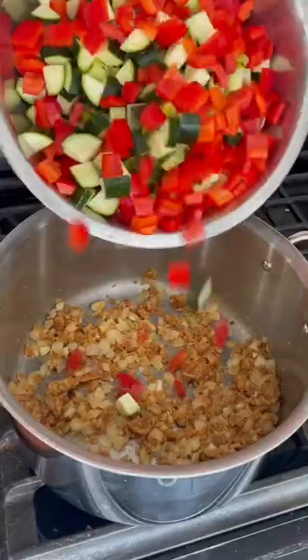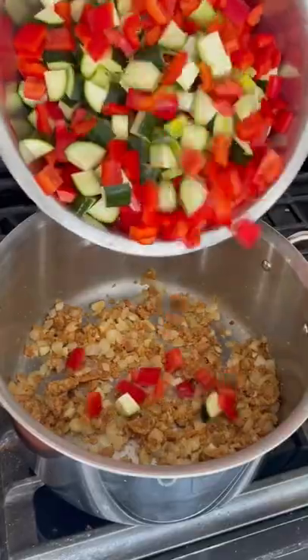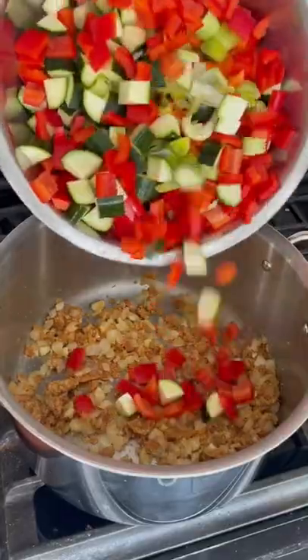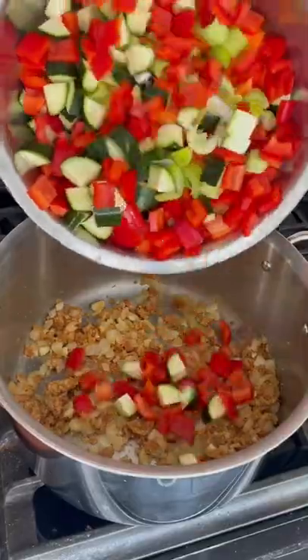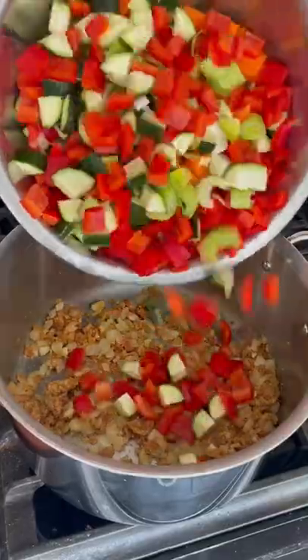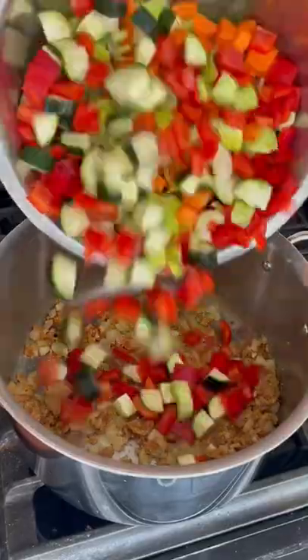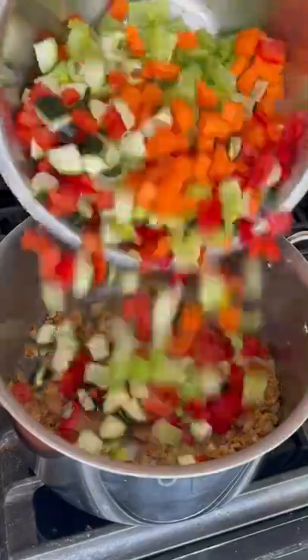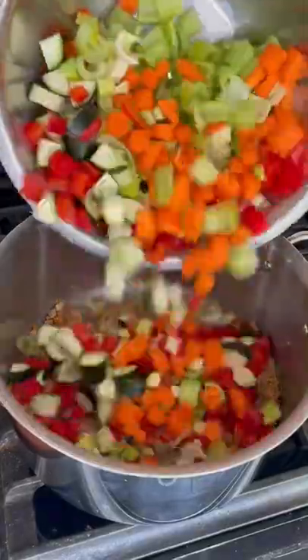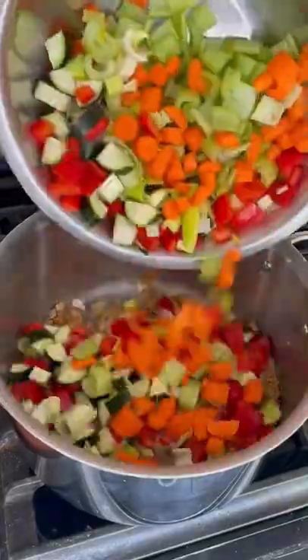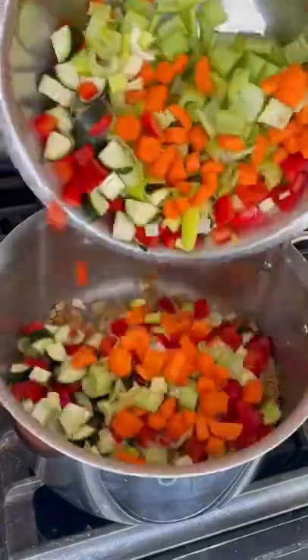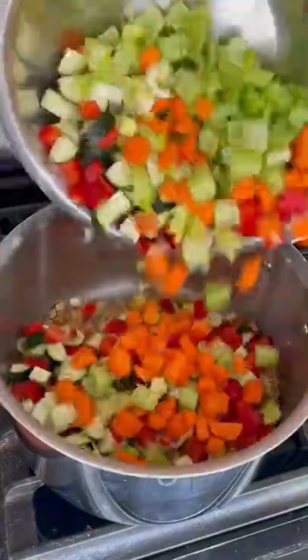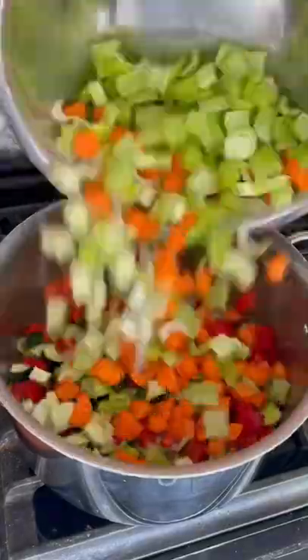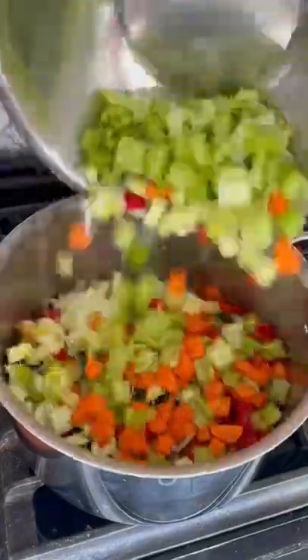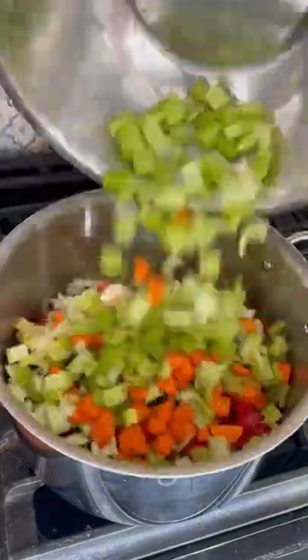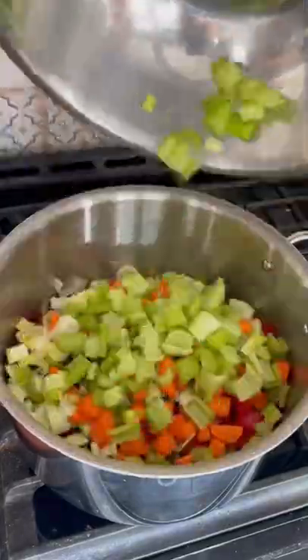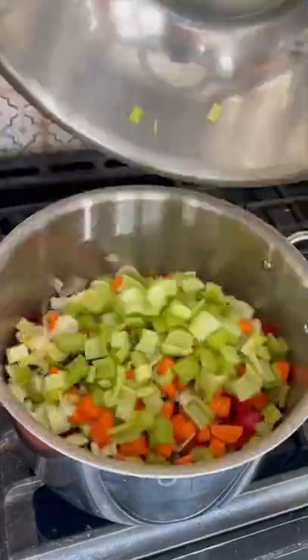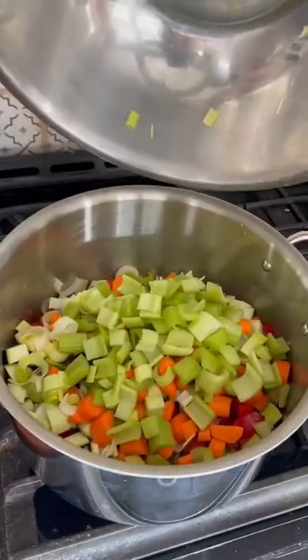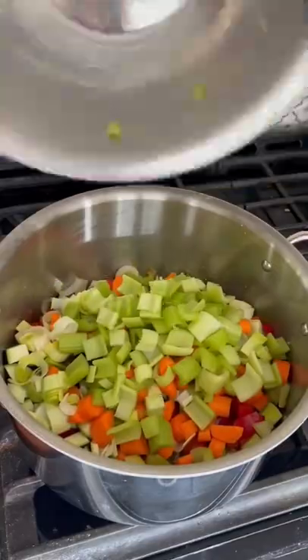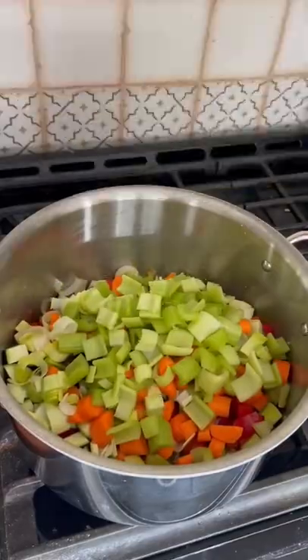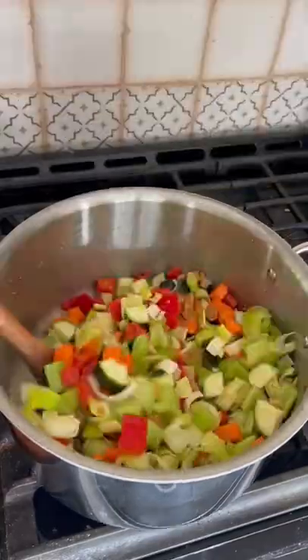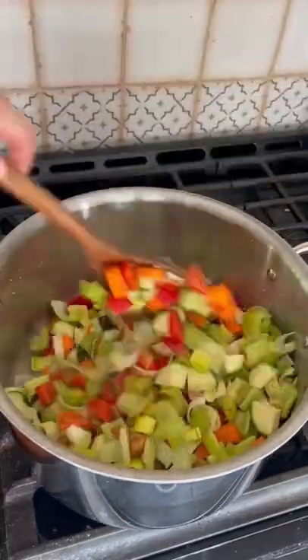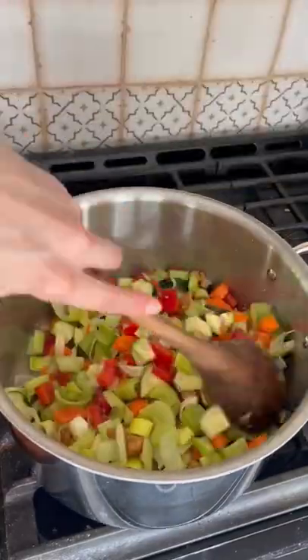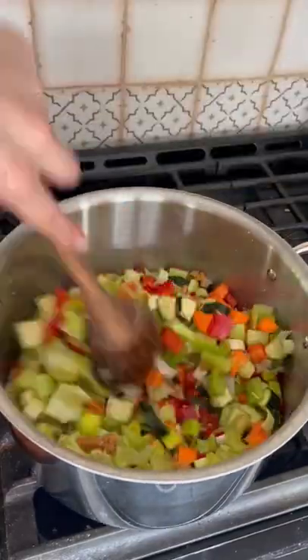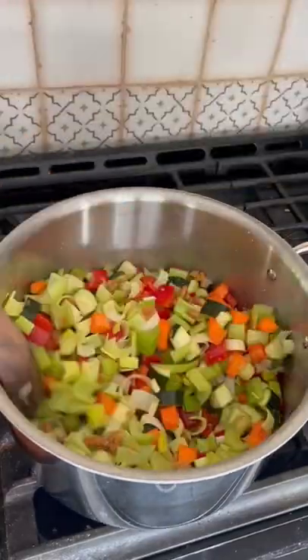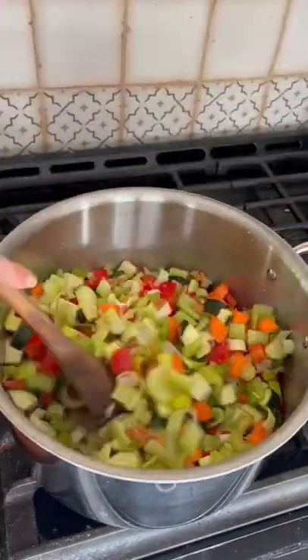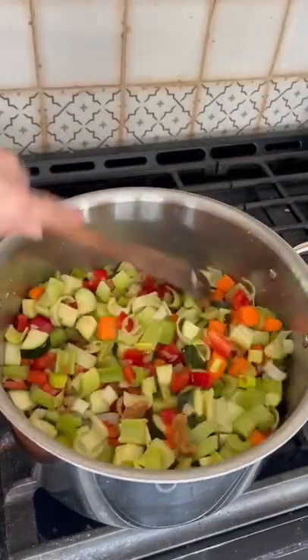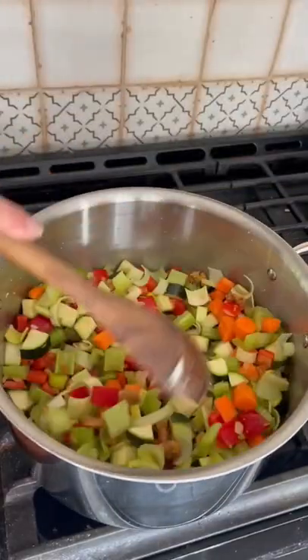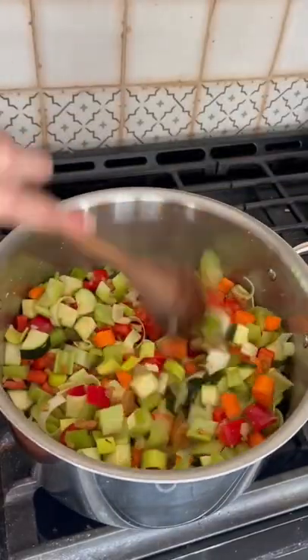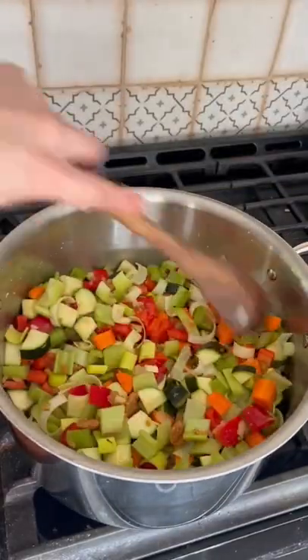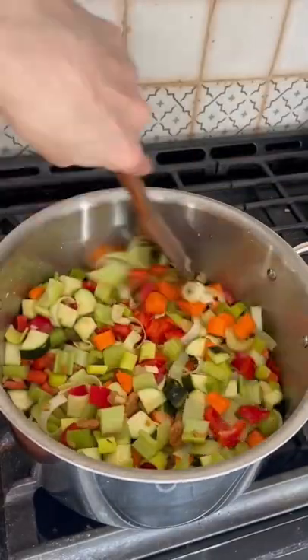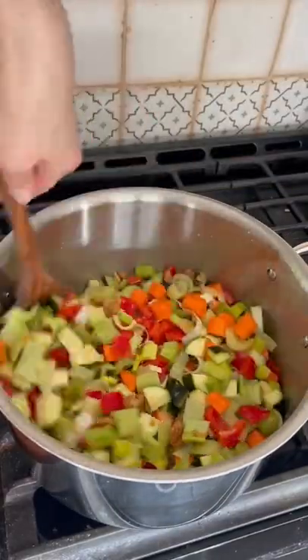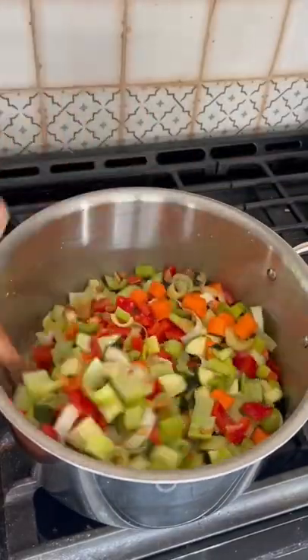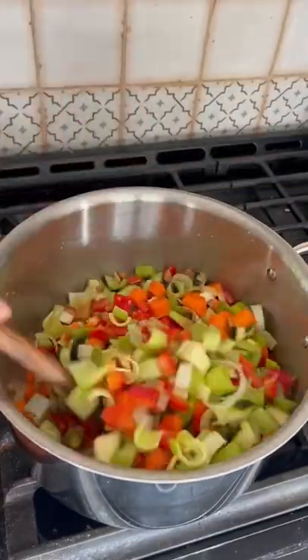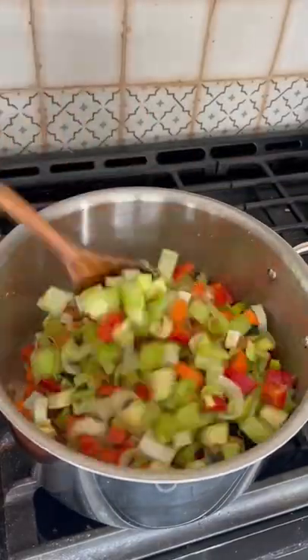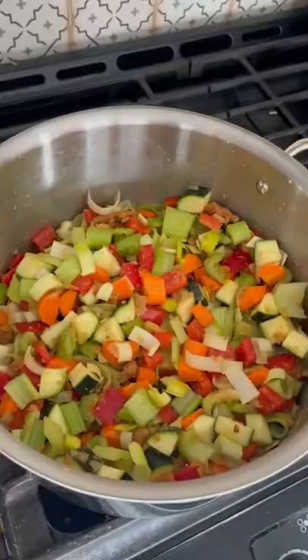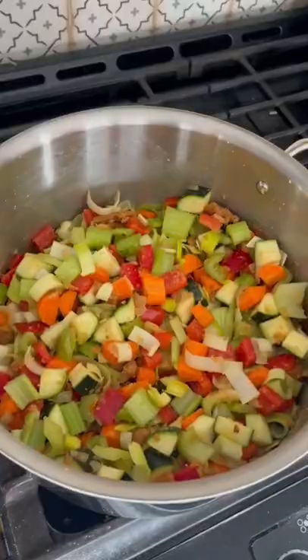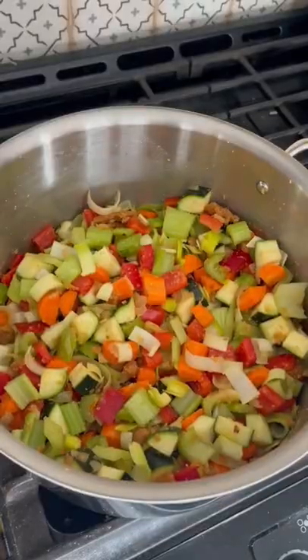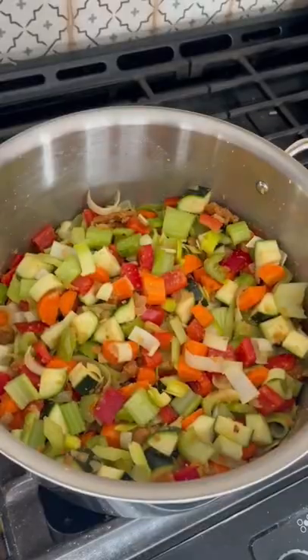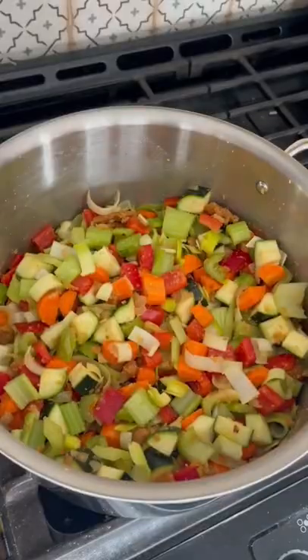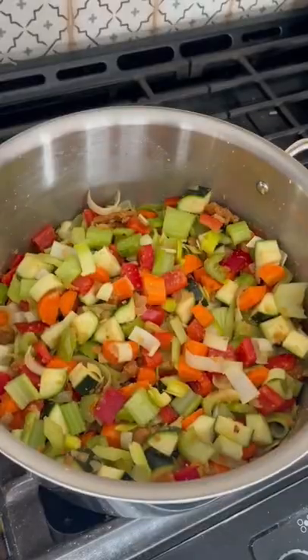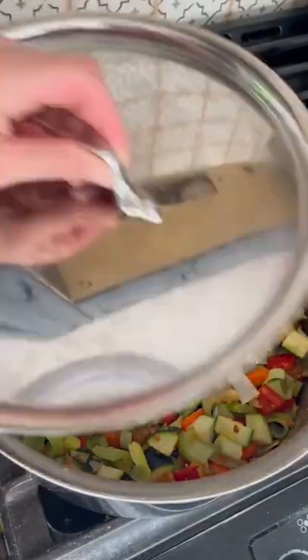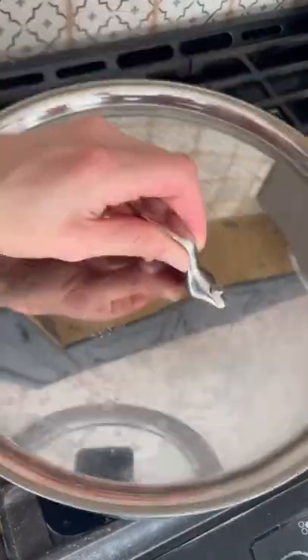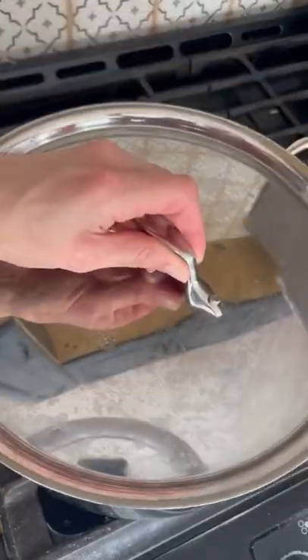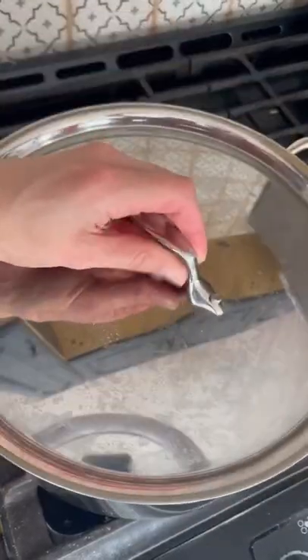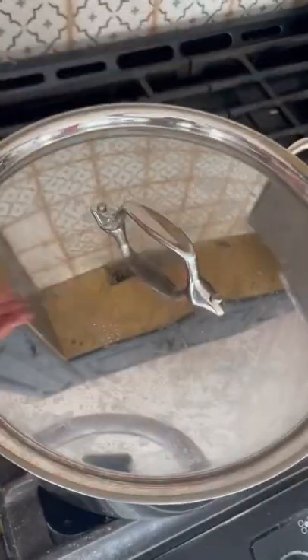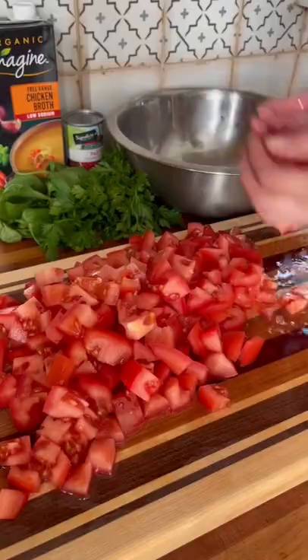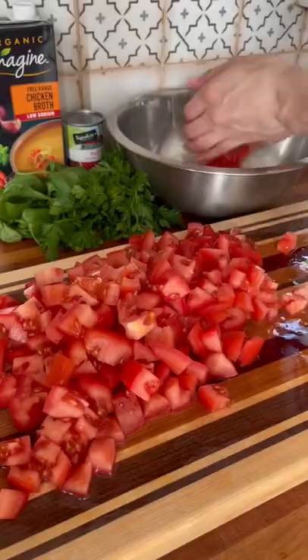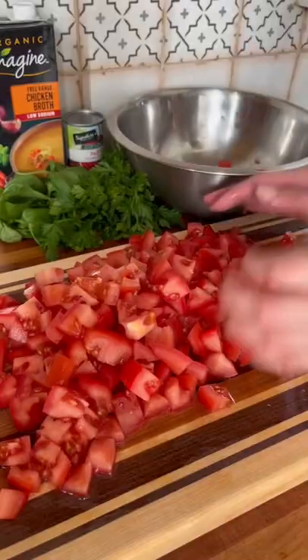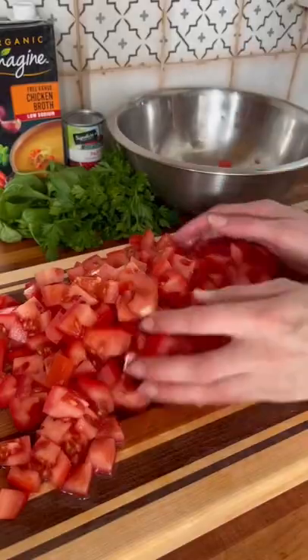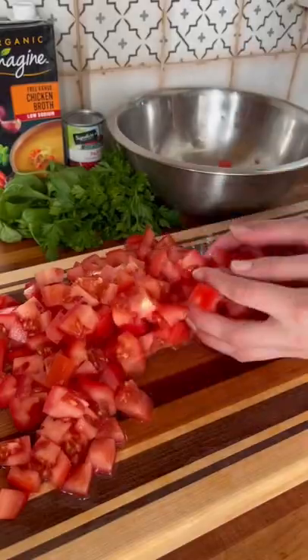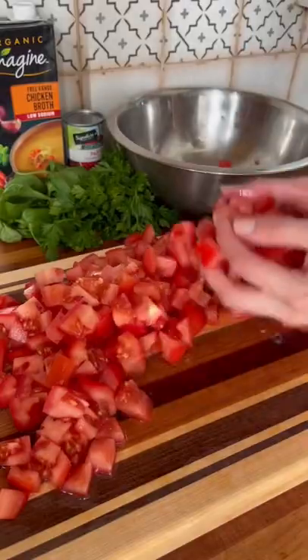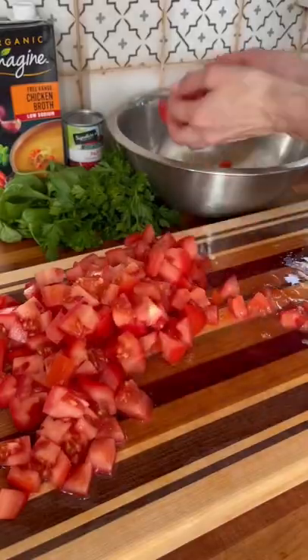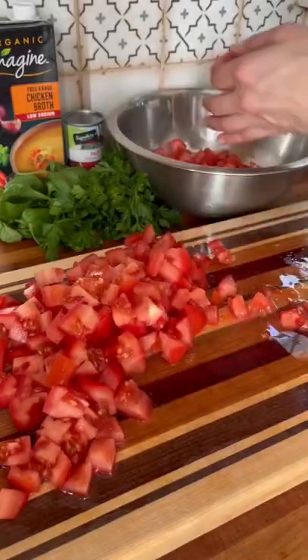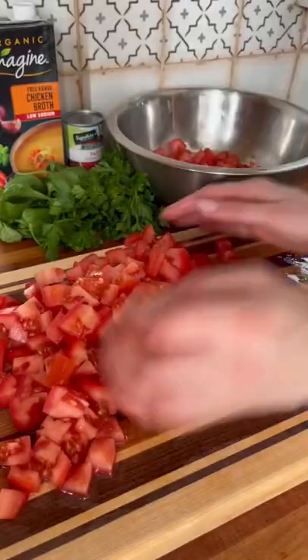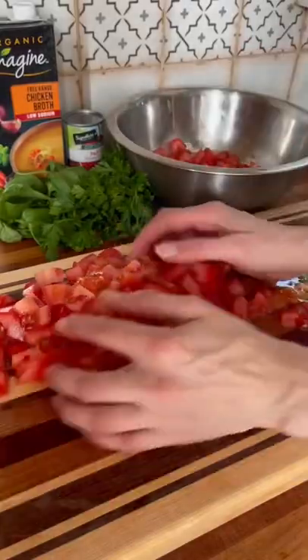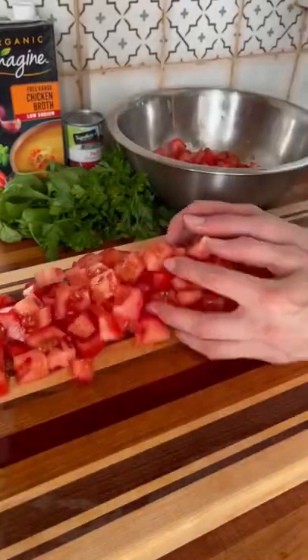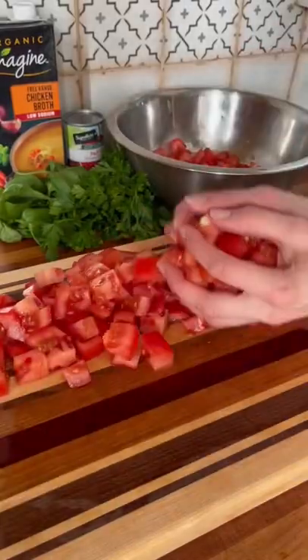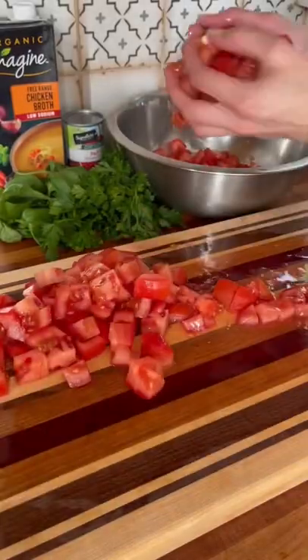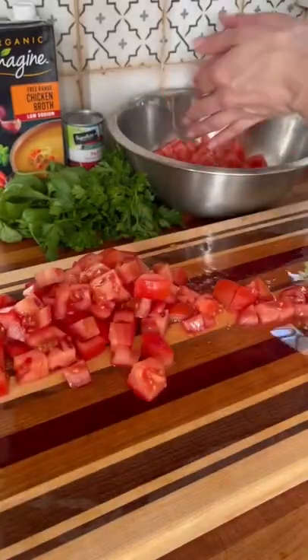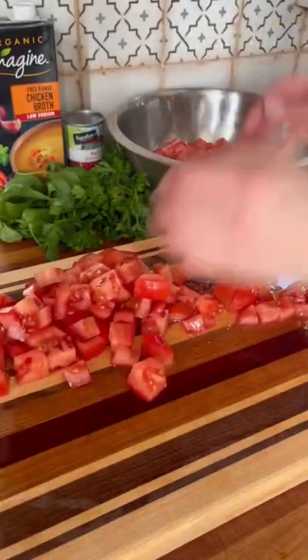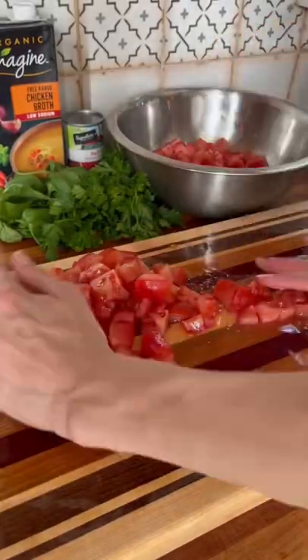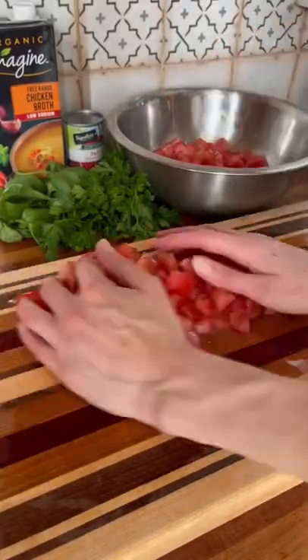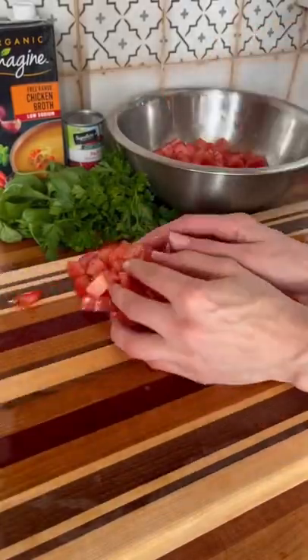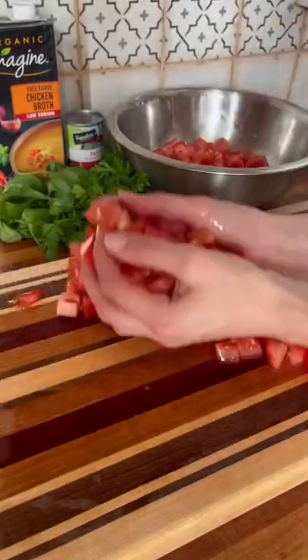Next, add the celery, leeks, carrots, peppers, and zucchini to the pot and stir. Cover for about 20 minutes on low.